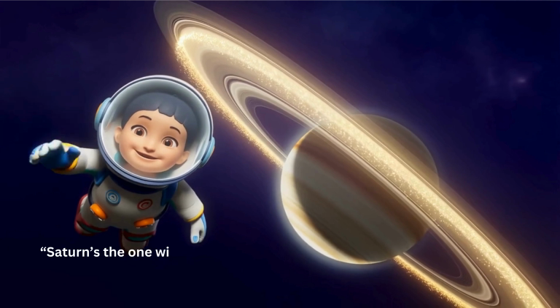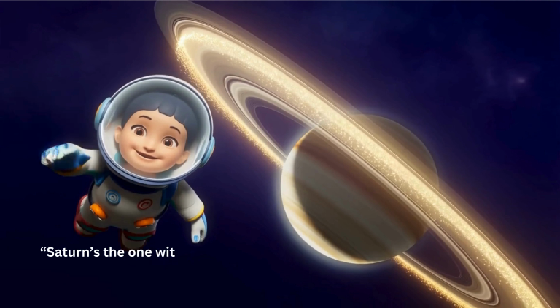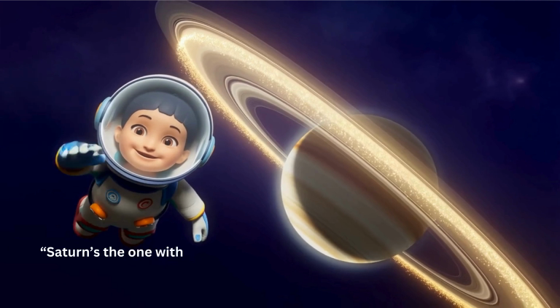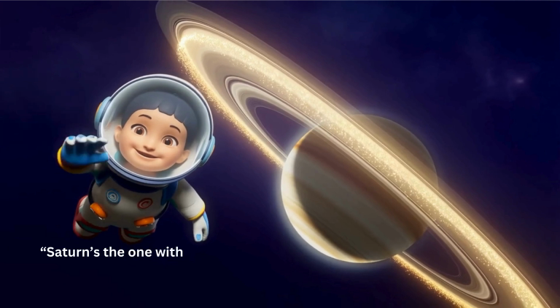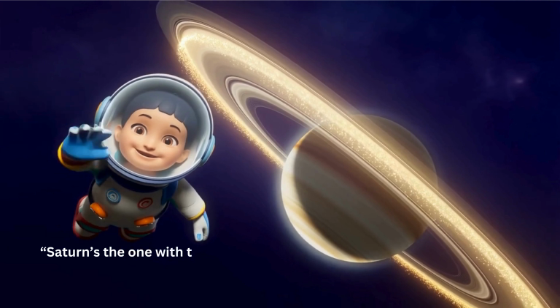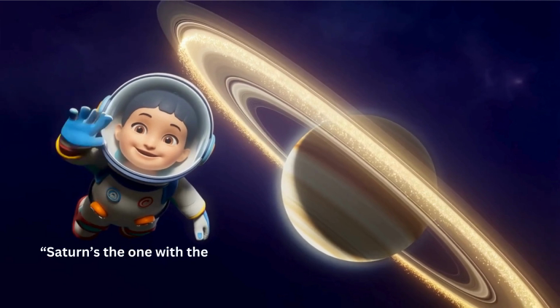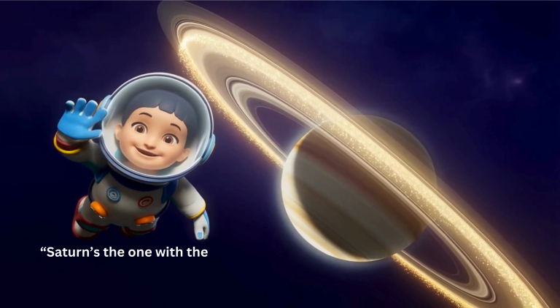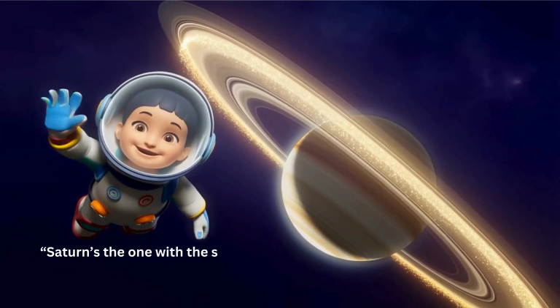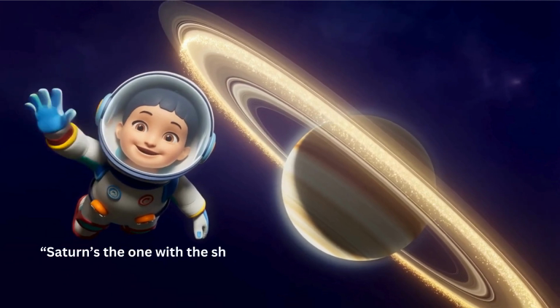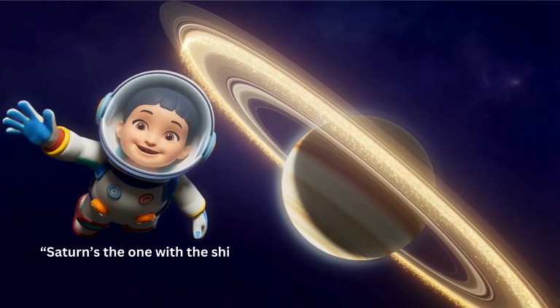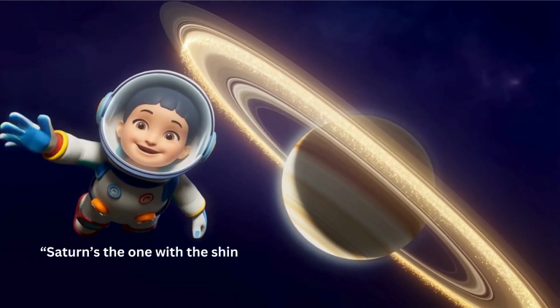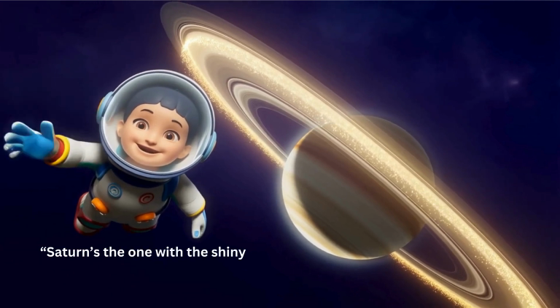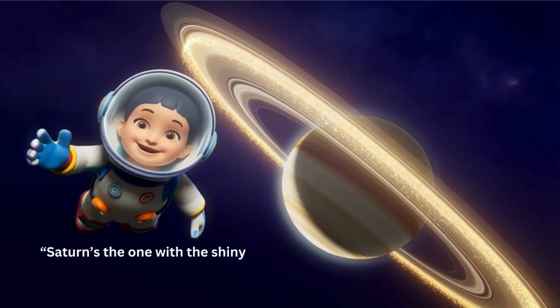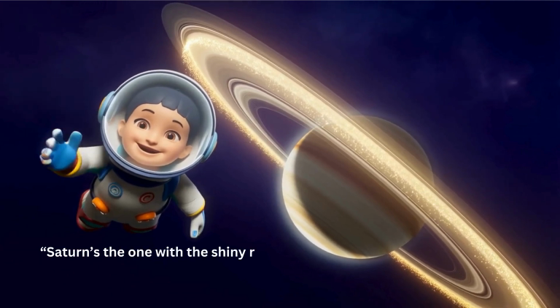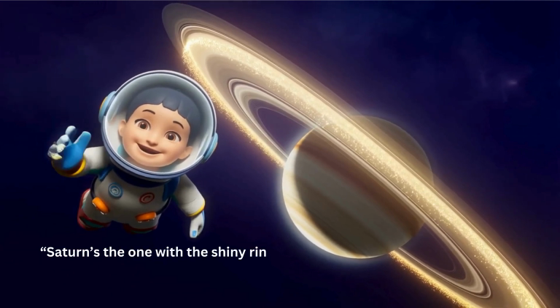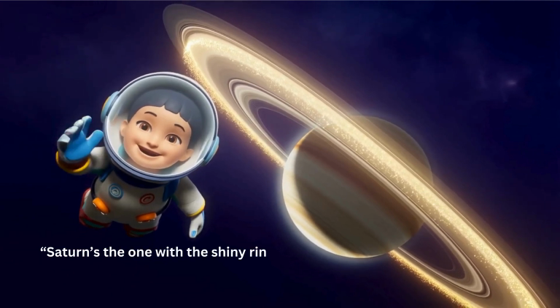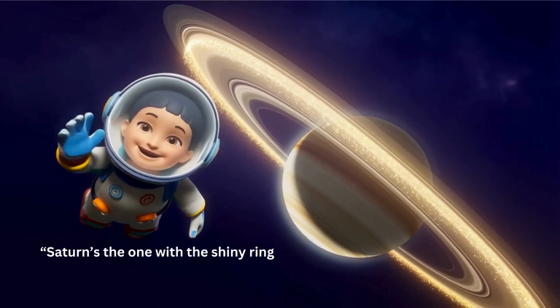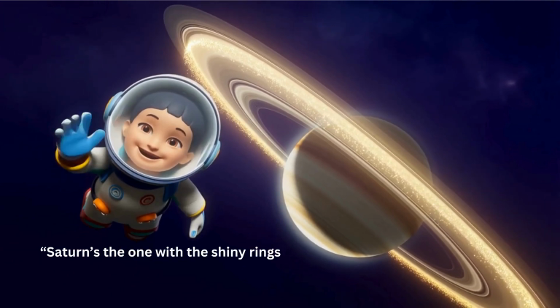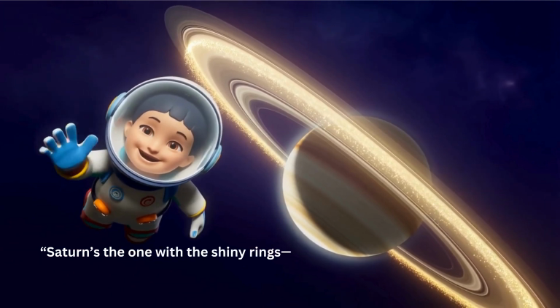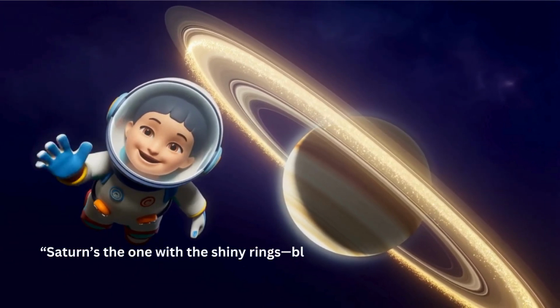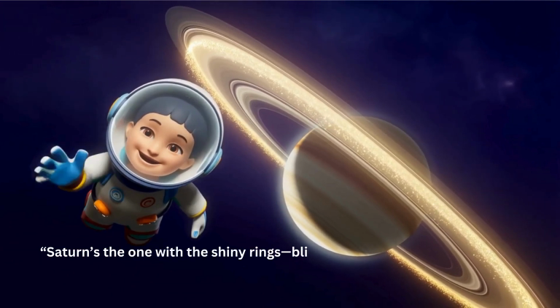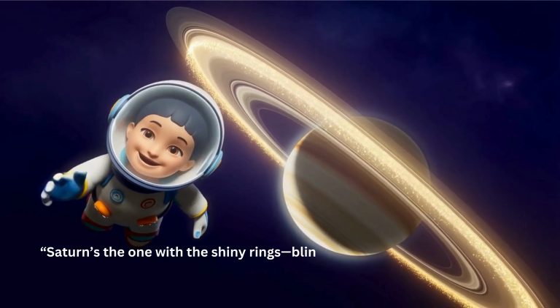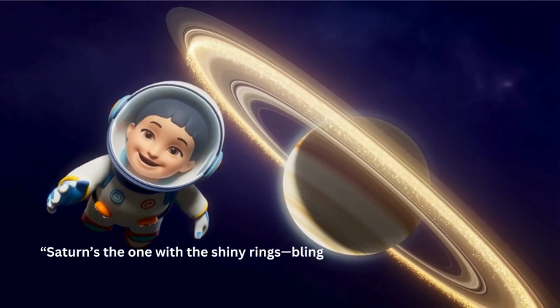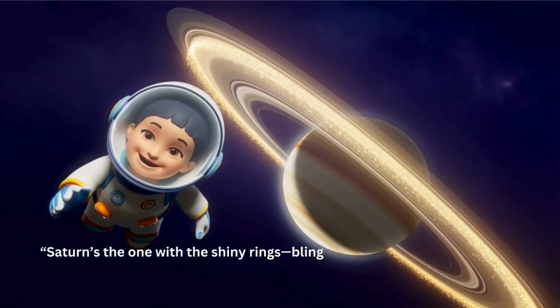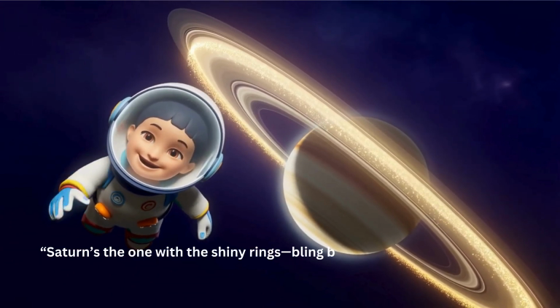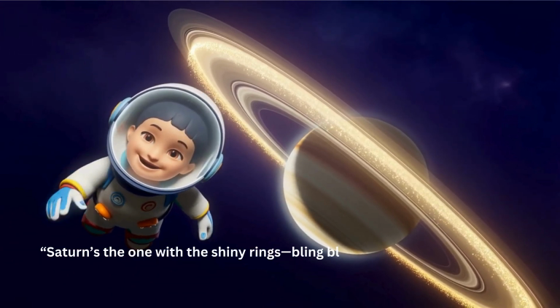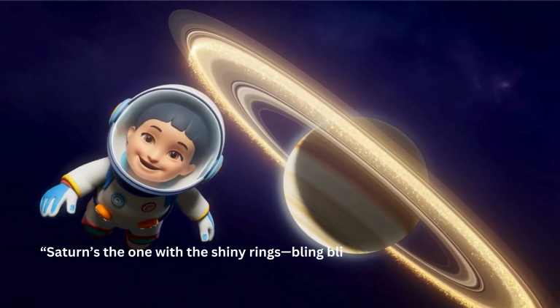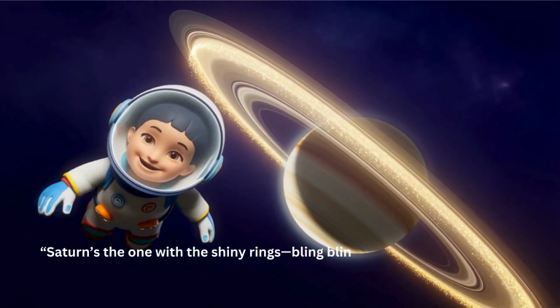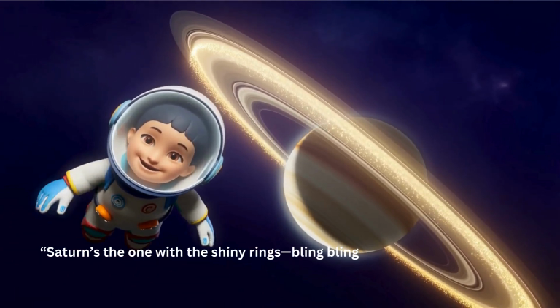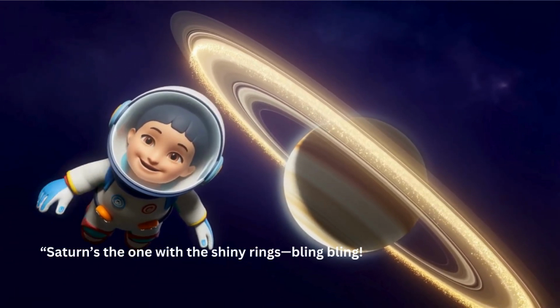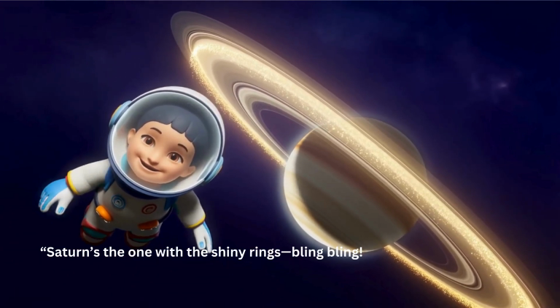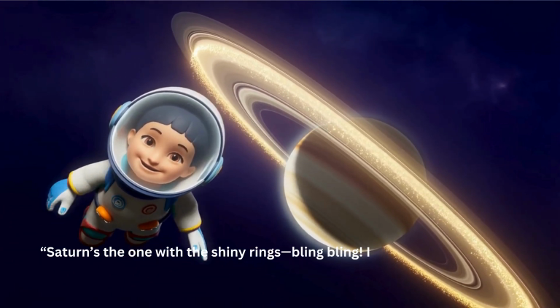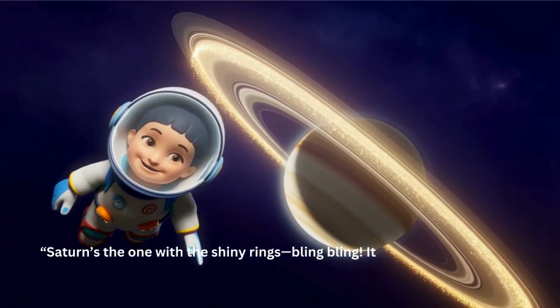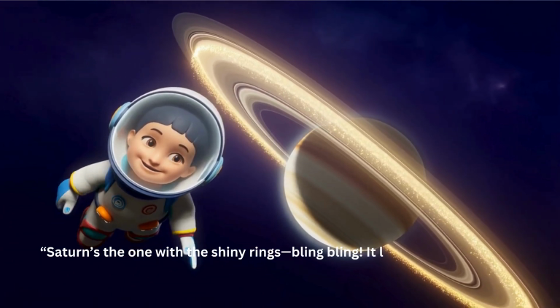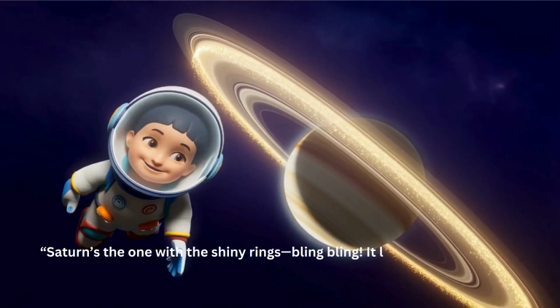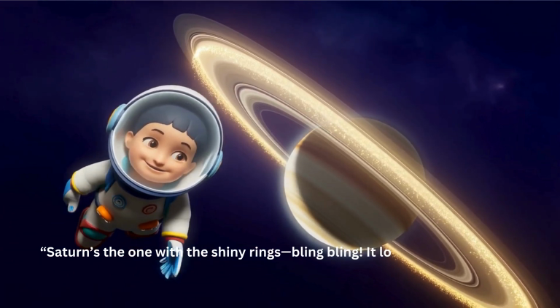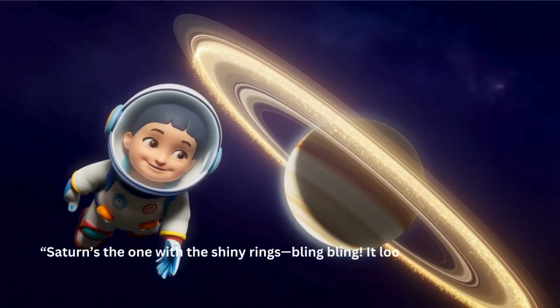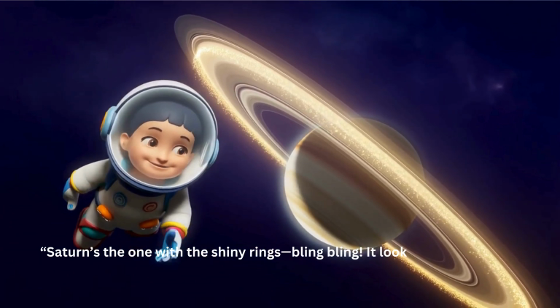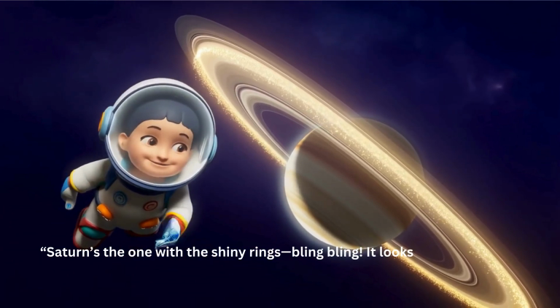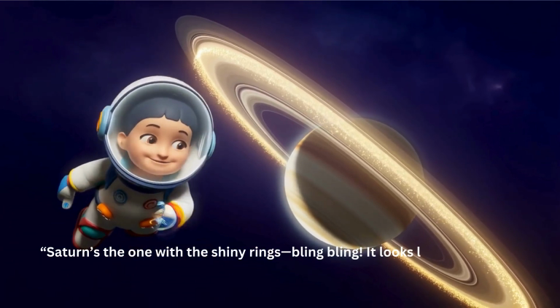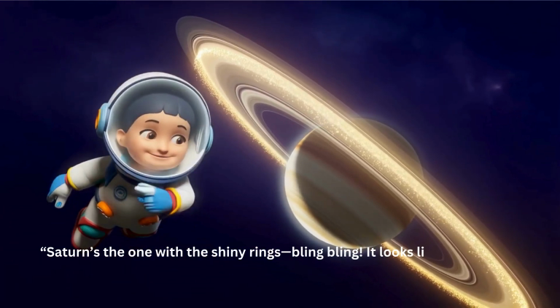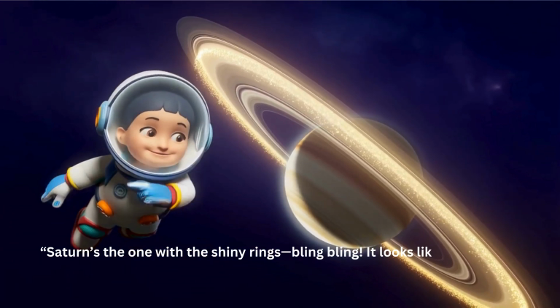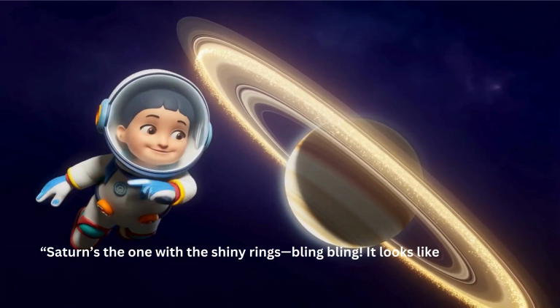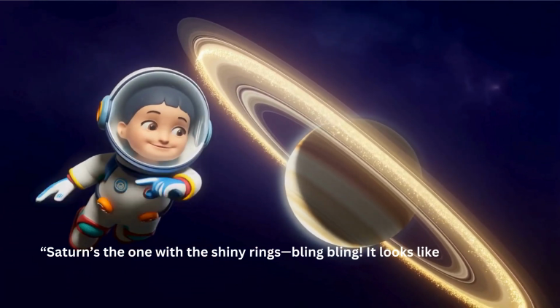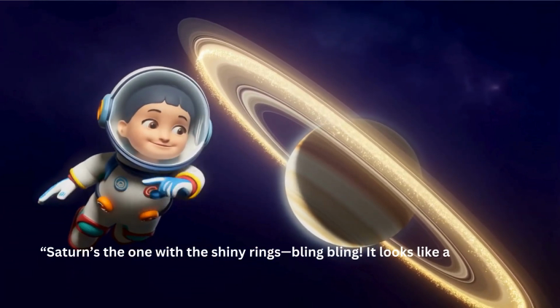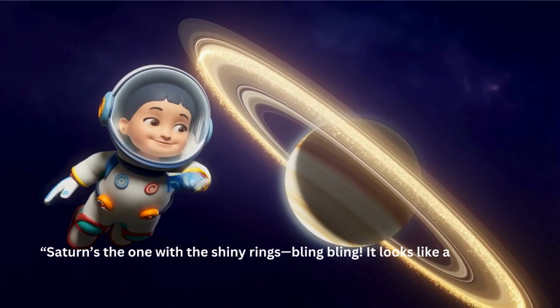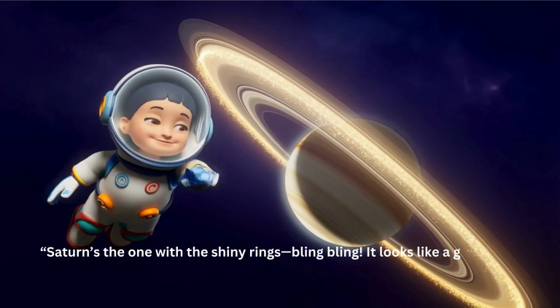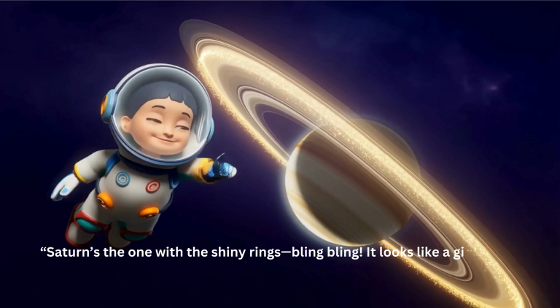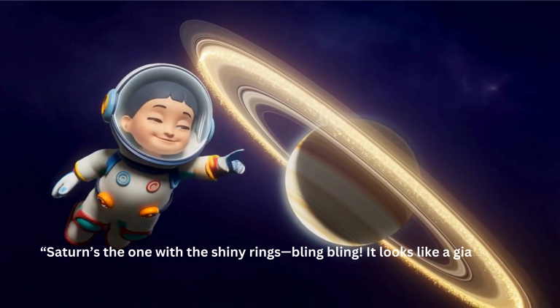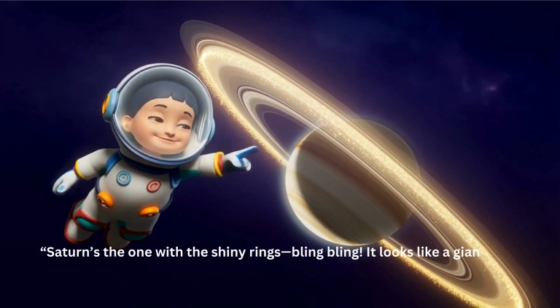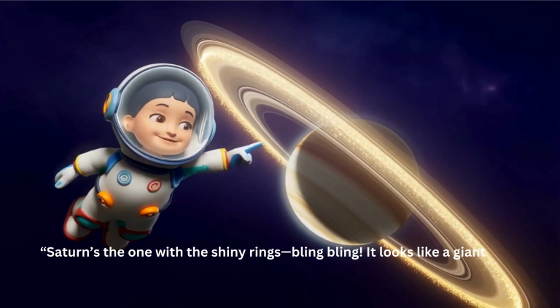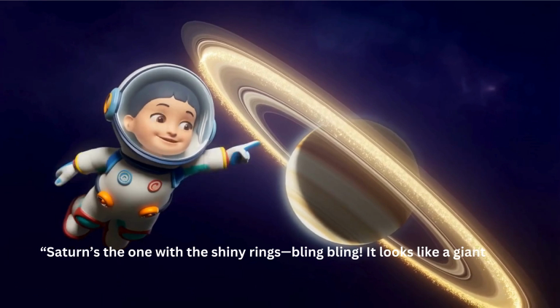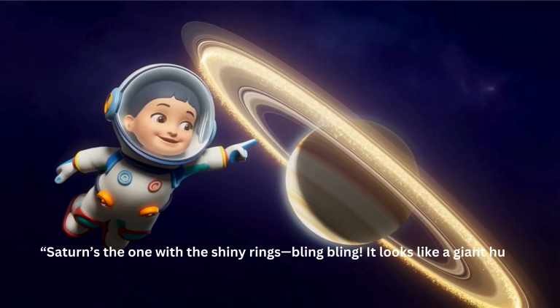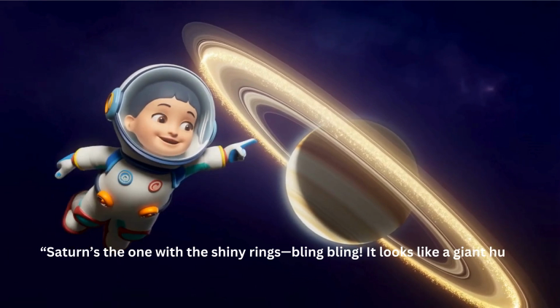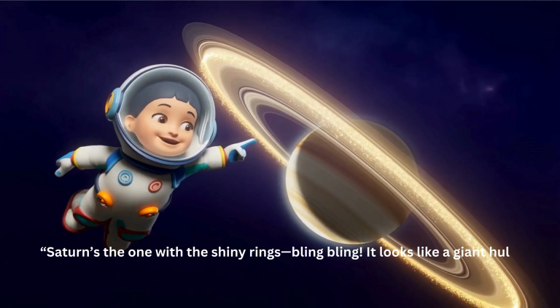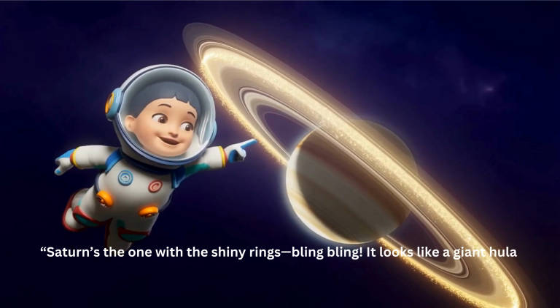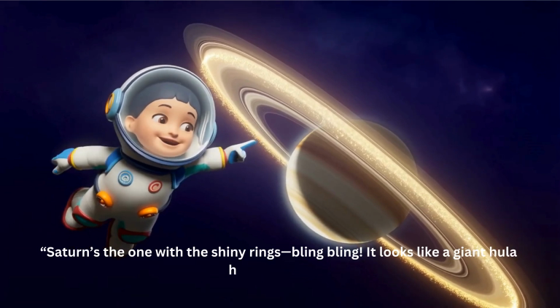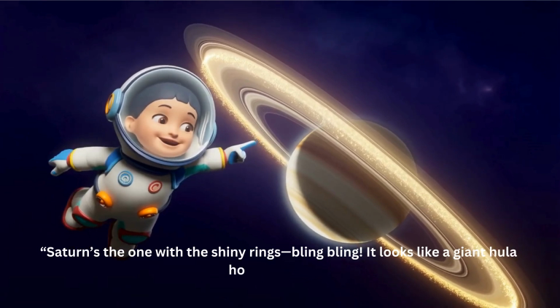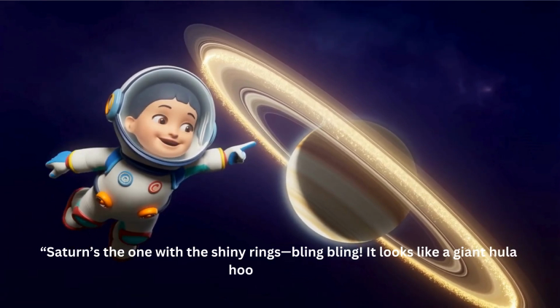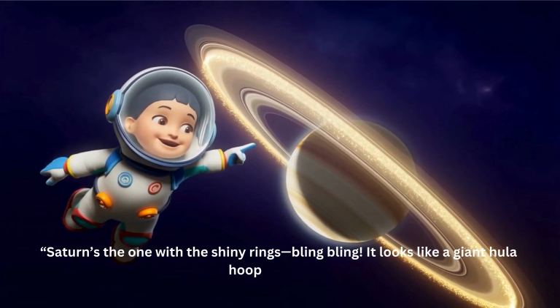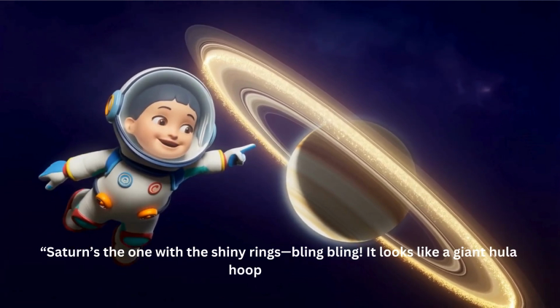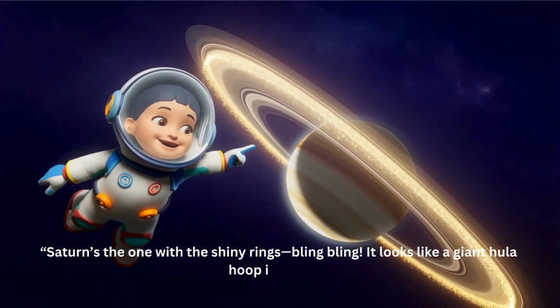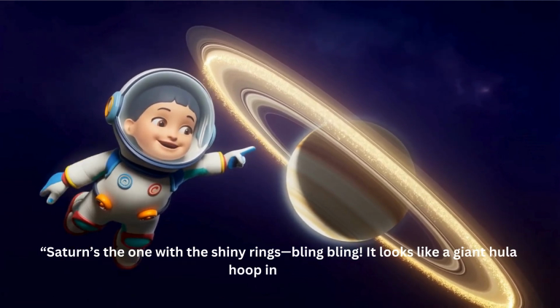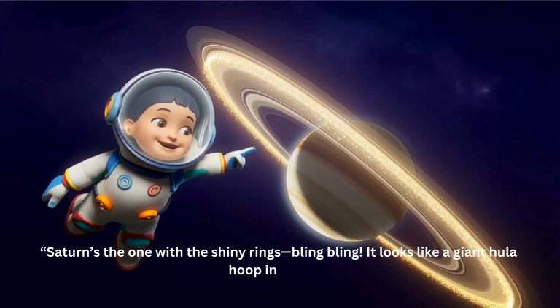Saturn's the one with the shiny rings. It looks like a giant hula hoop in space!